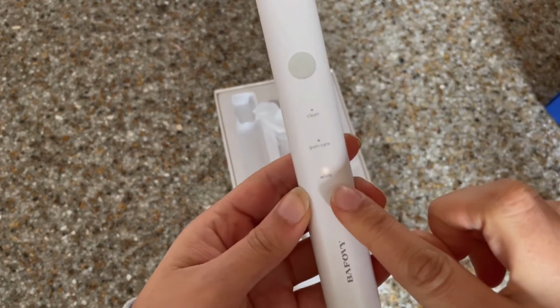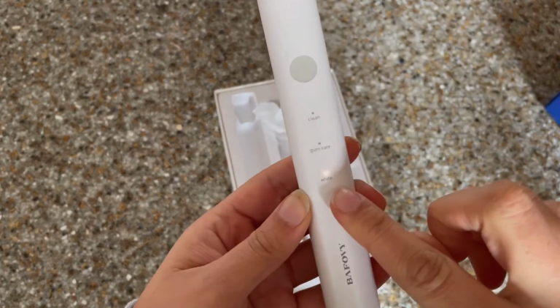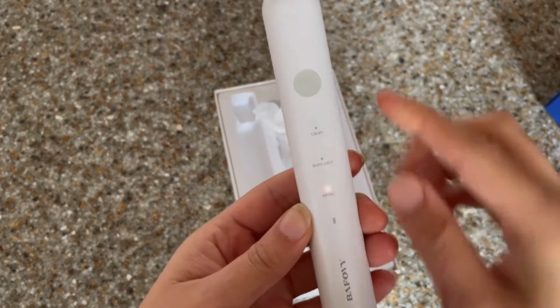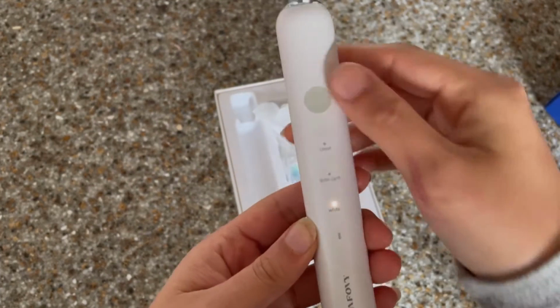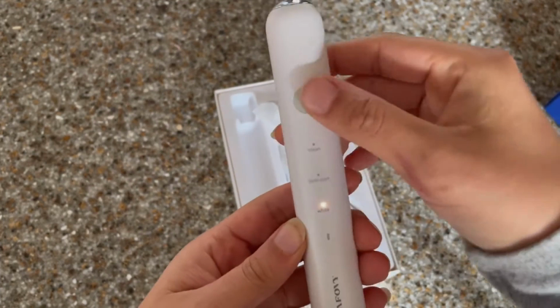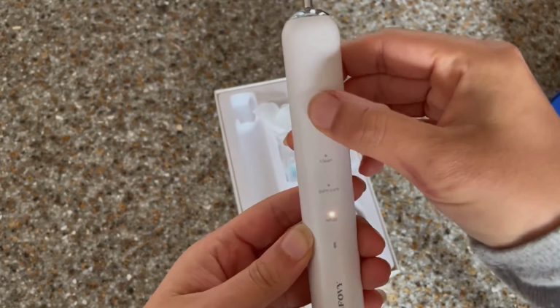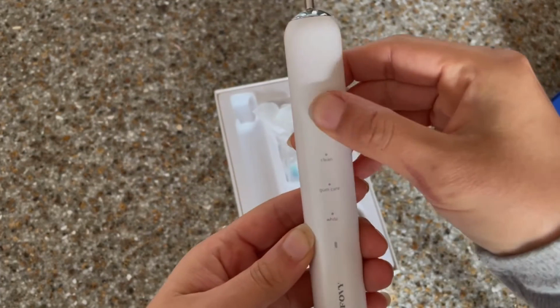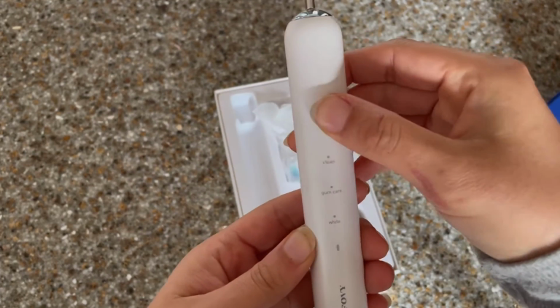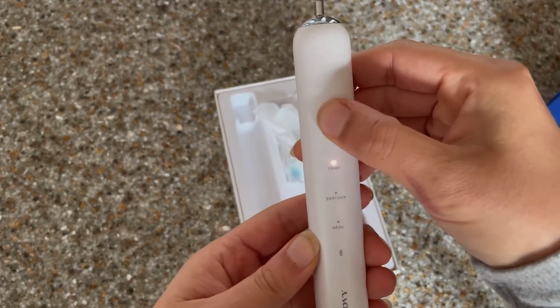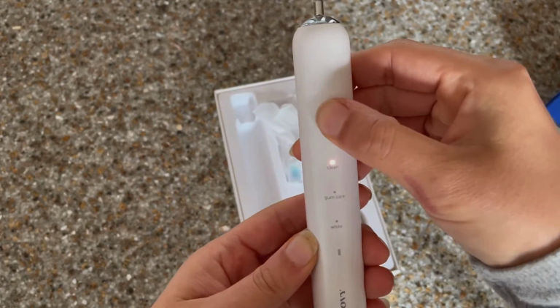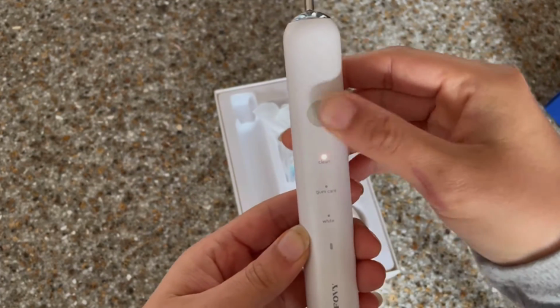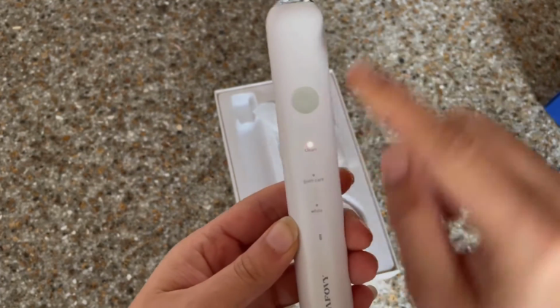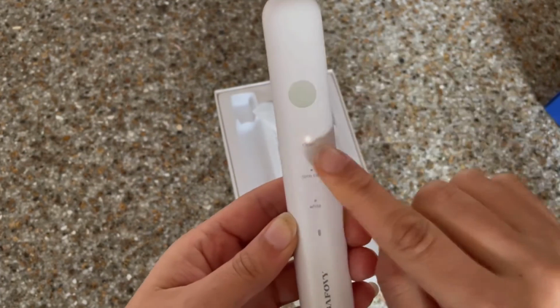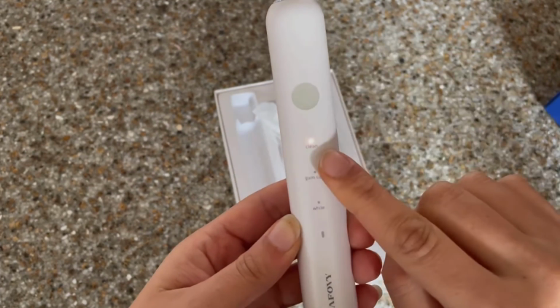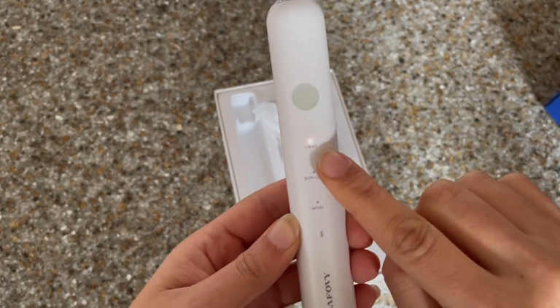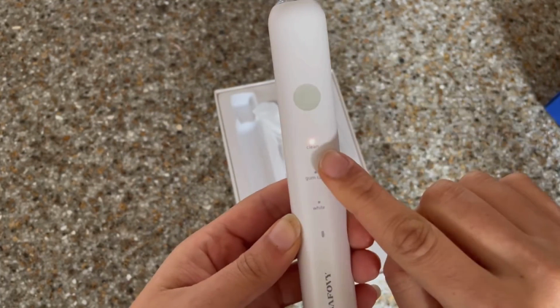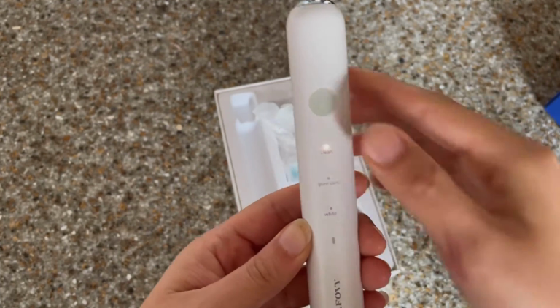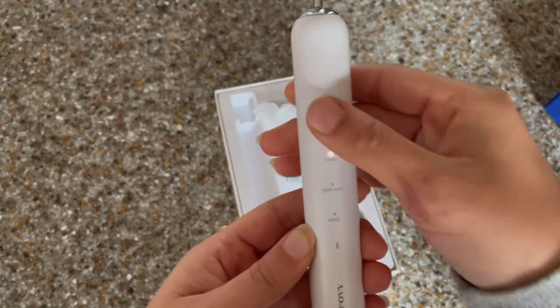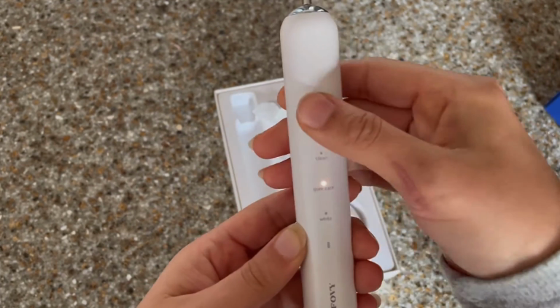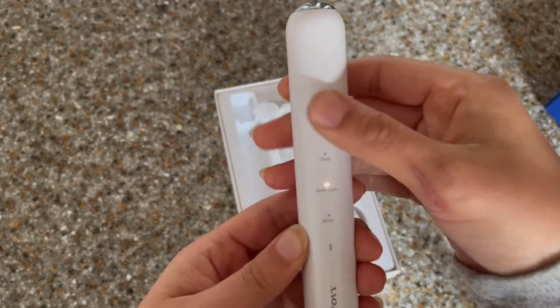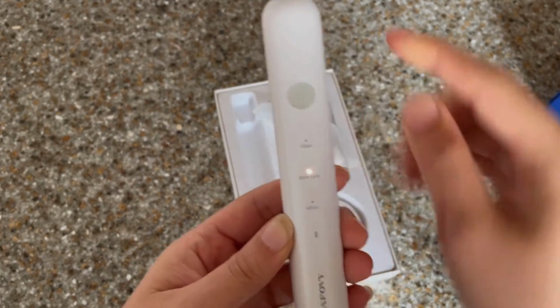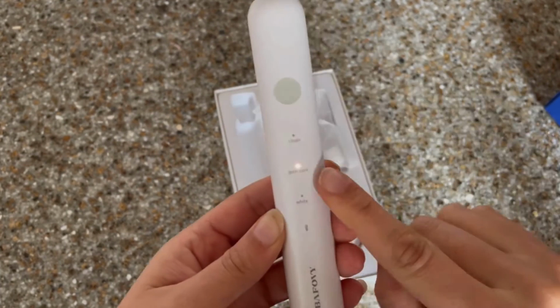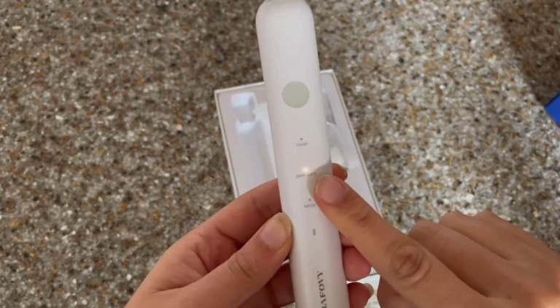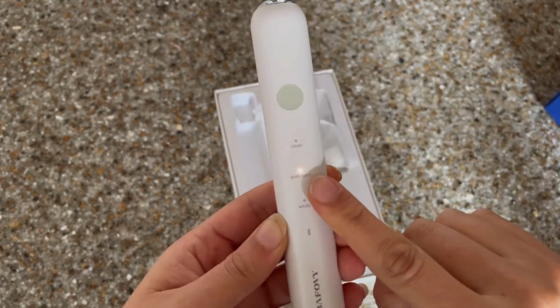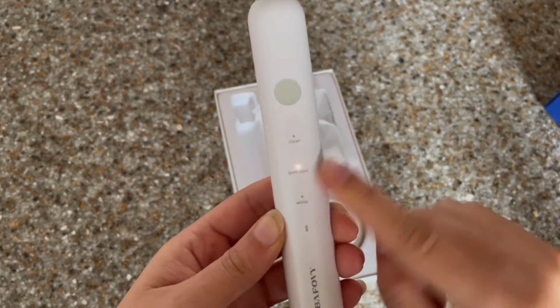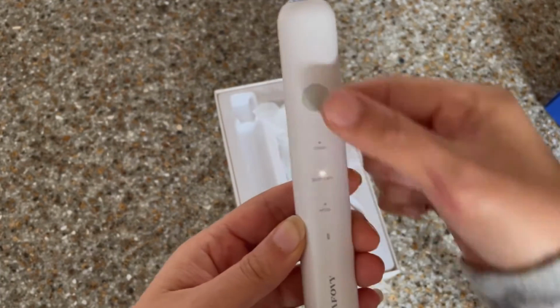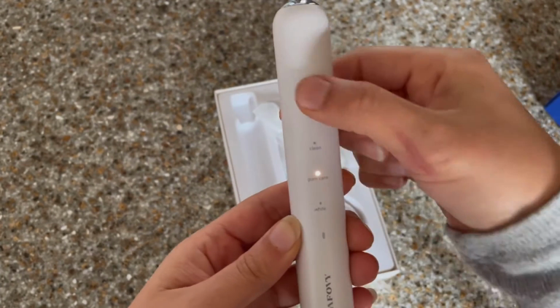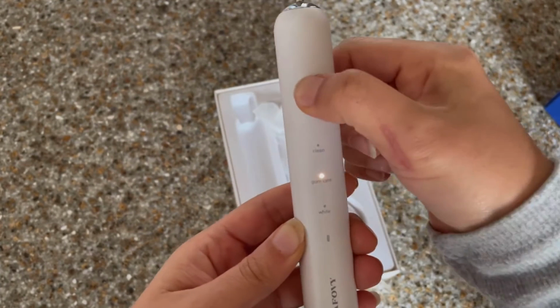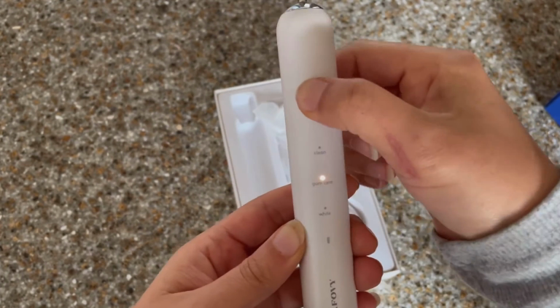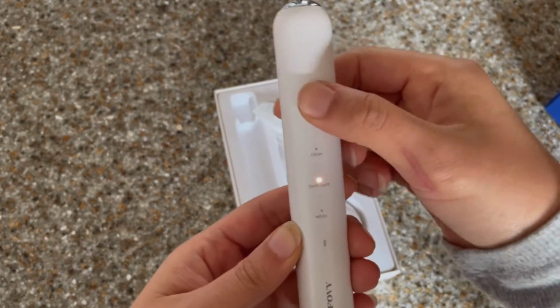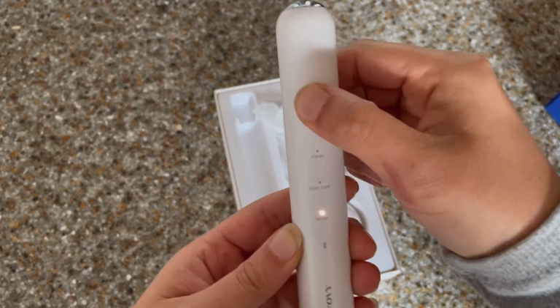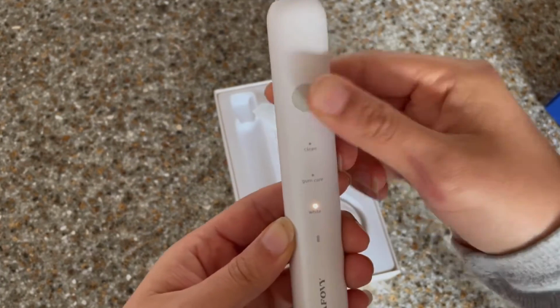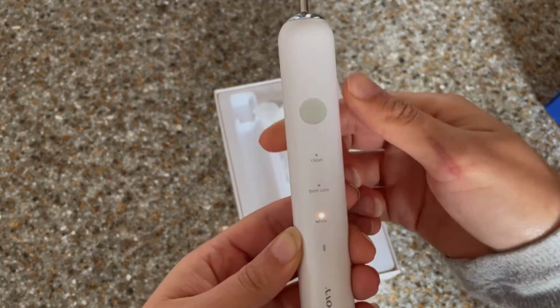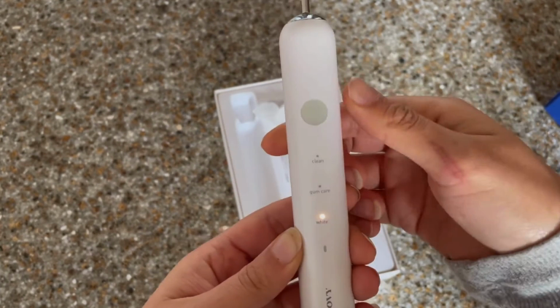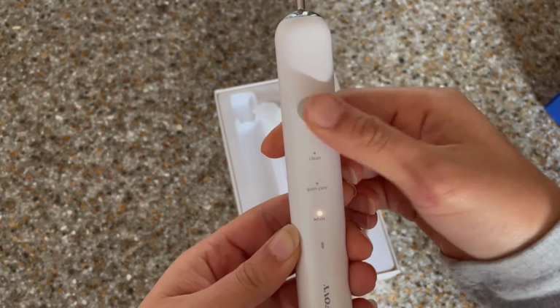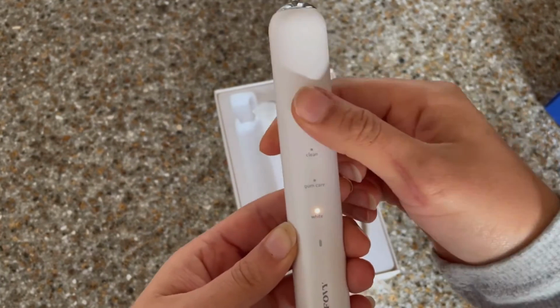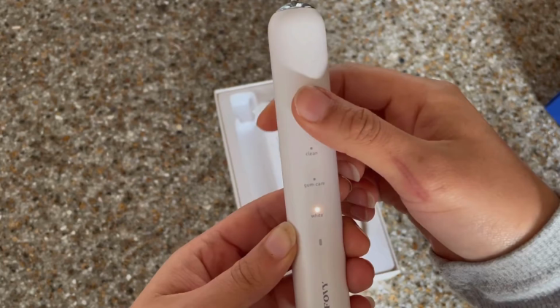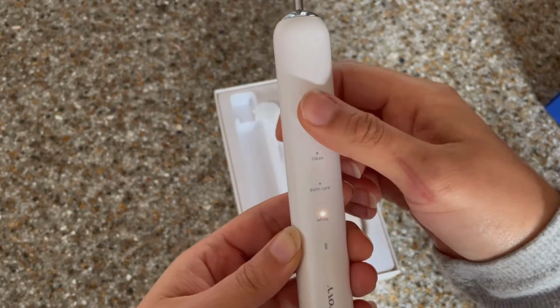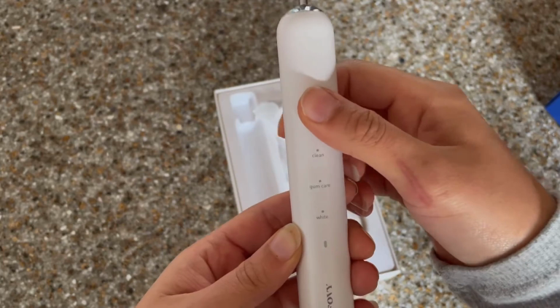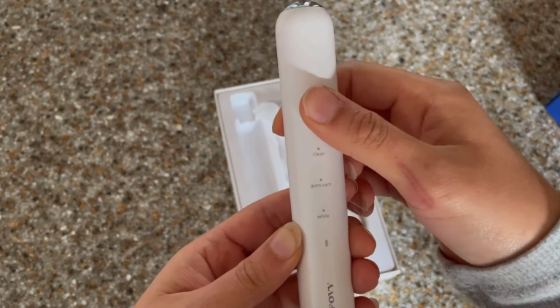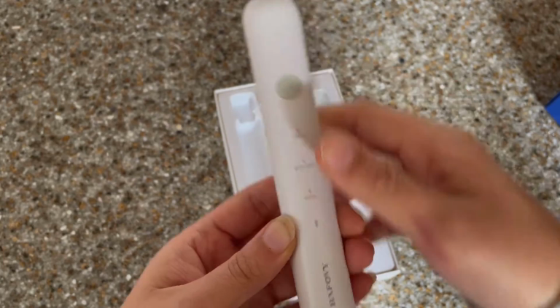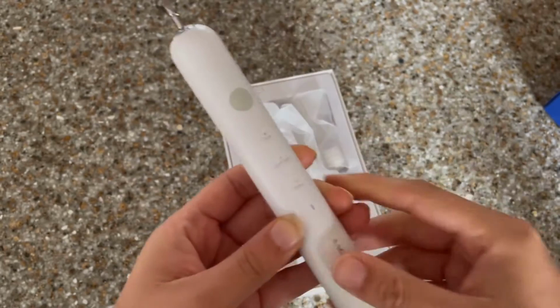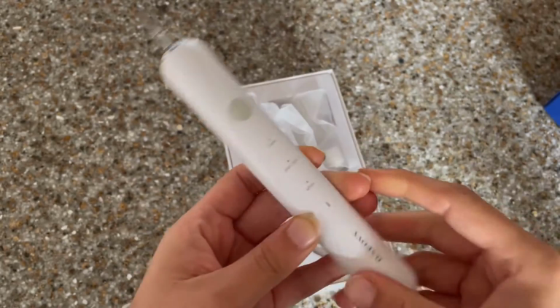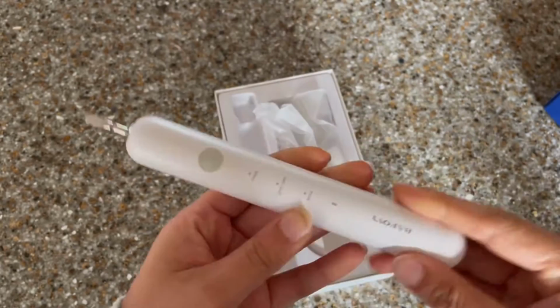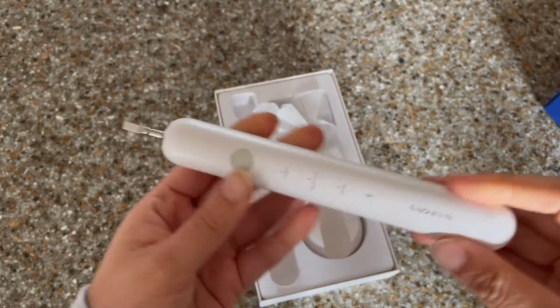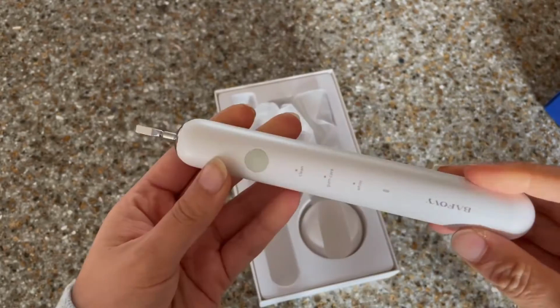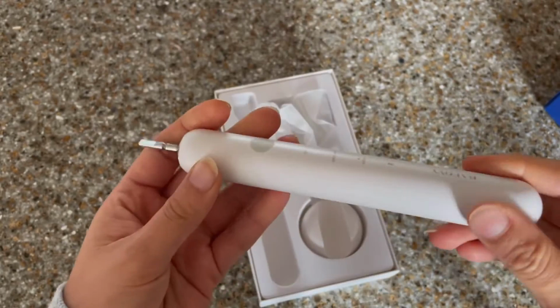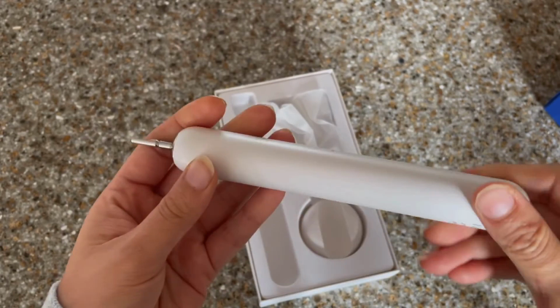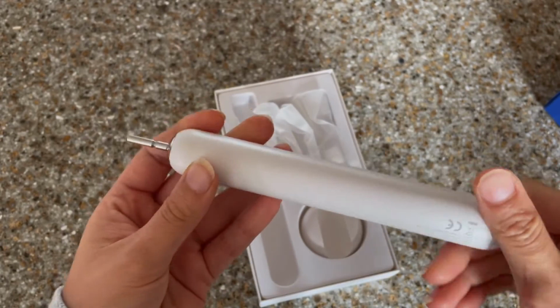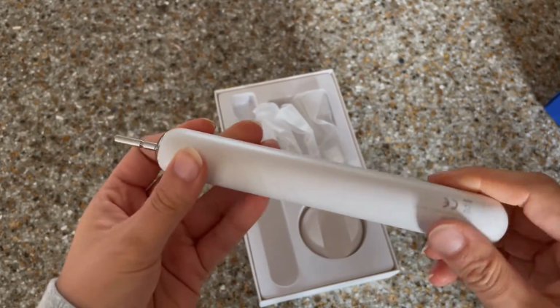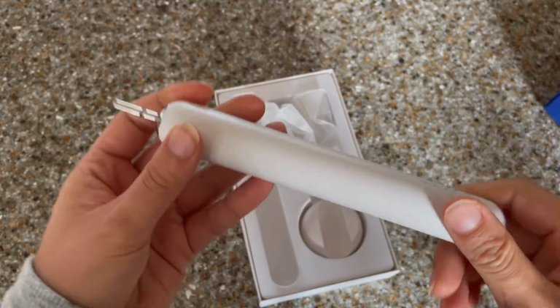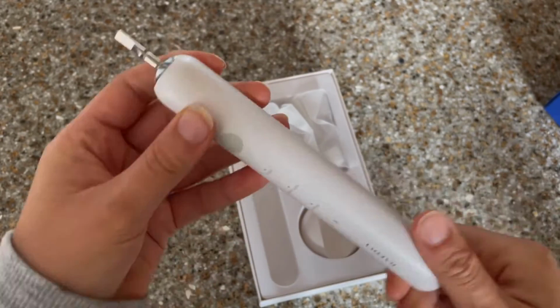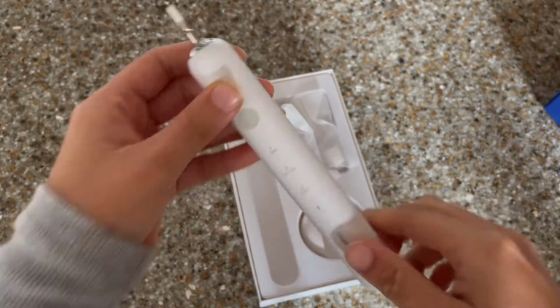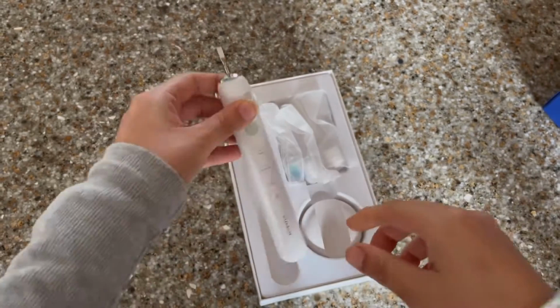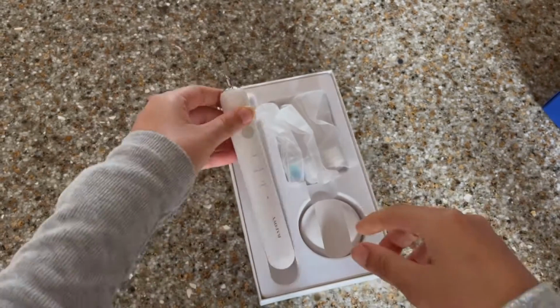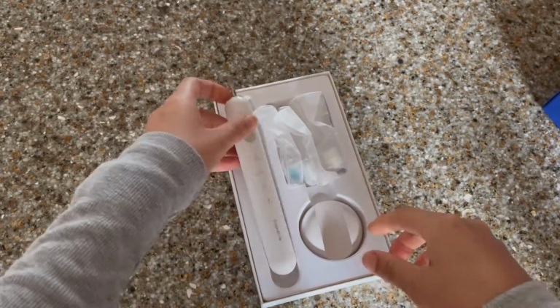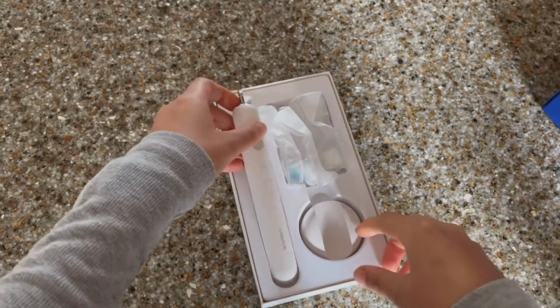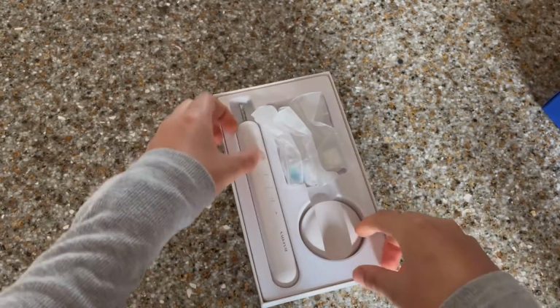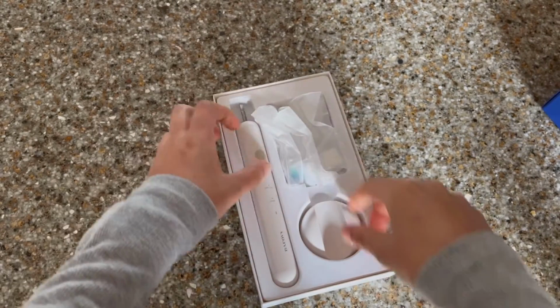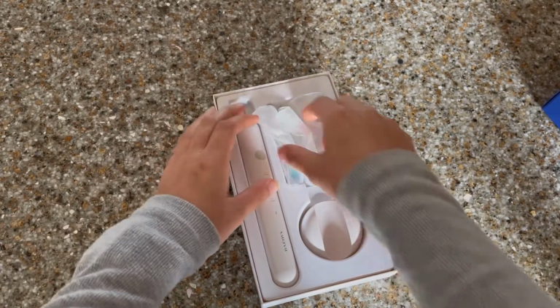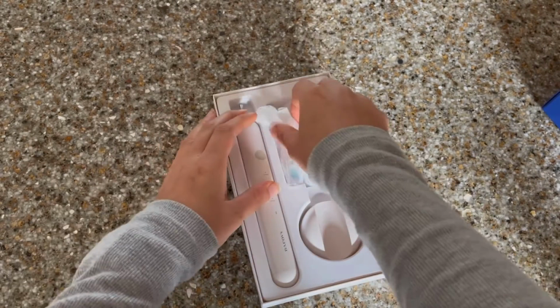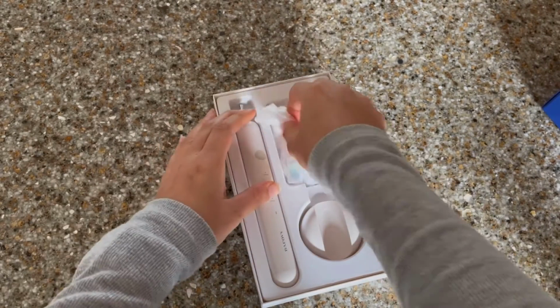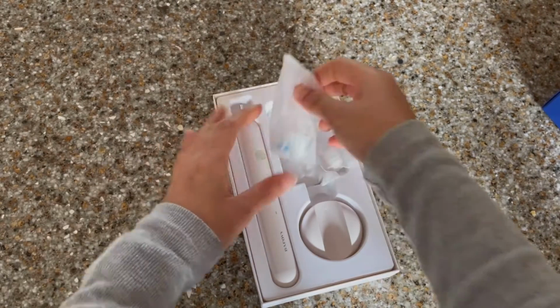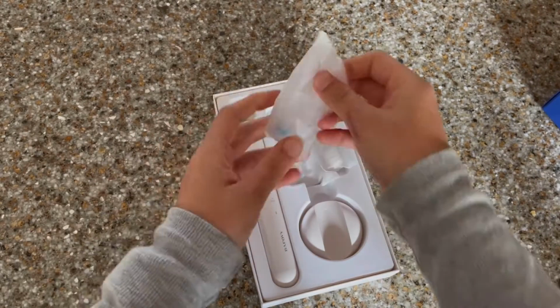We're going to go ahead and start by taking it out of the box. Looking at the toothbrush up close, you'll see that you have several options. You'll have clean, gum care, and white.